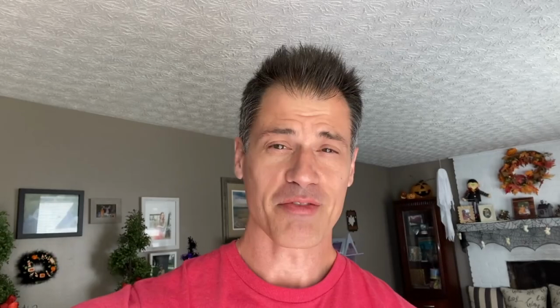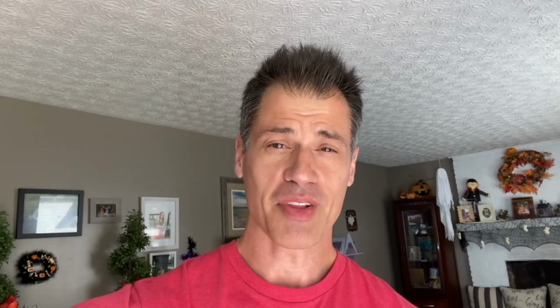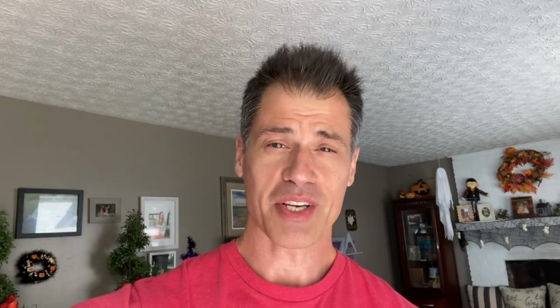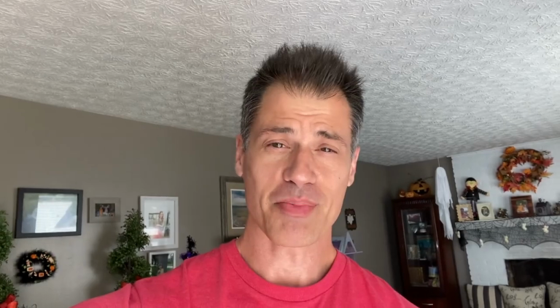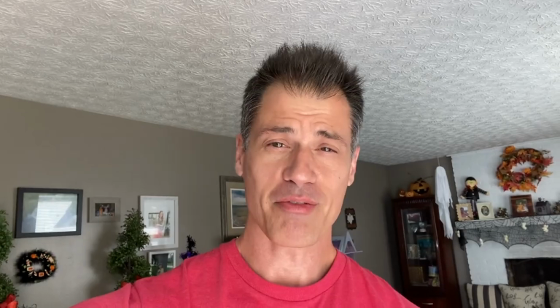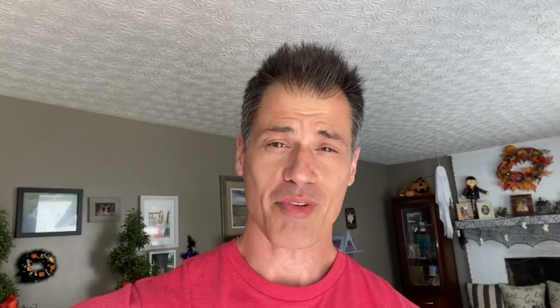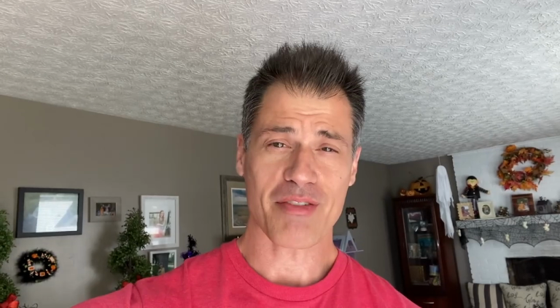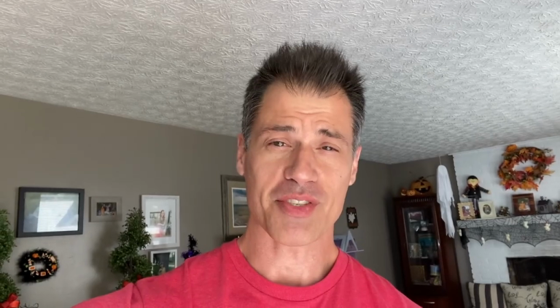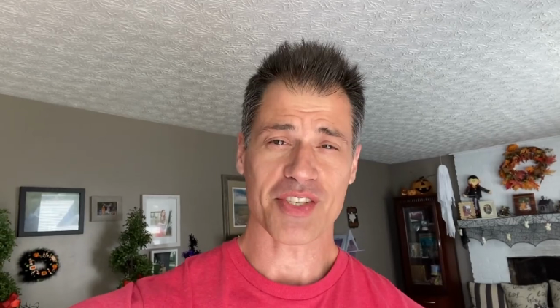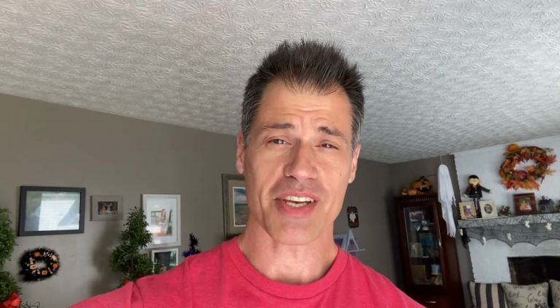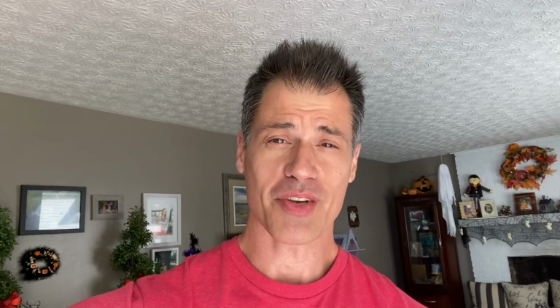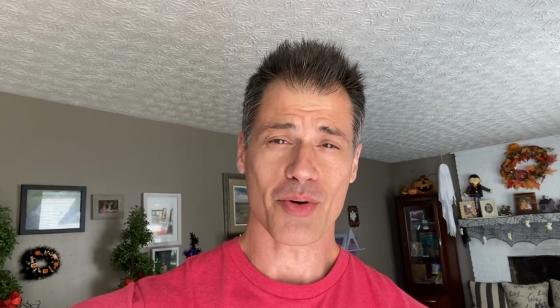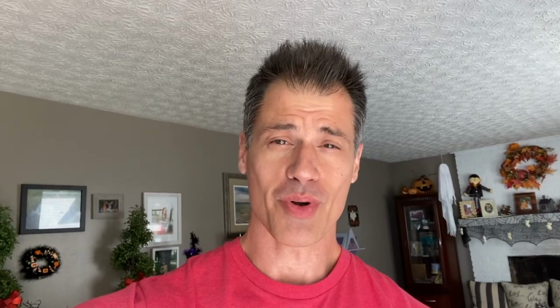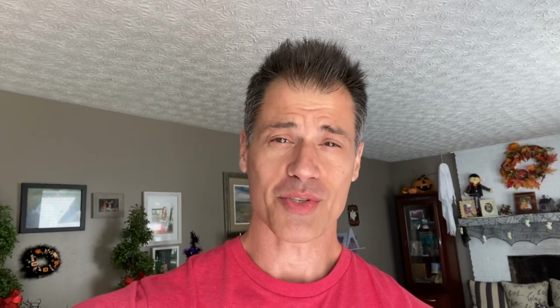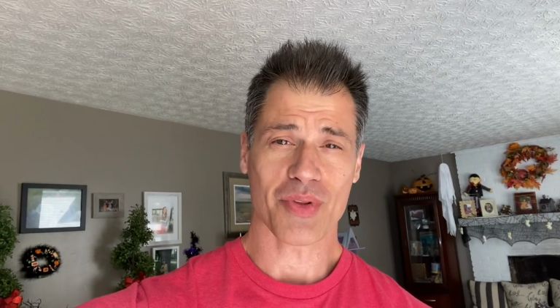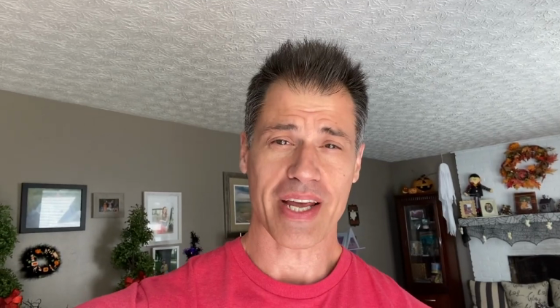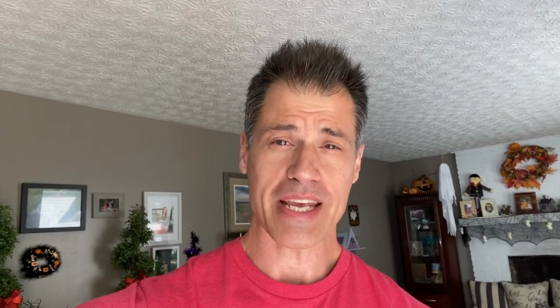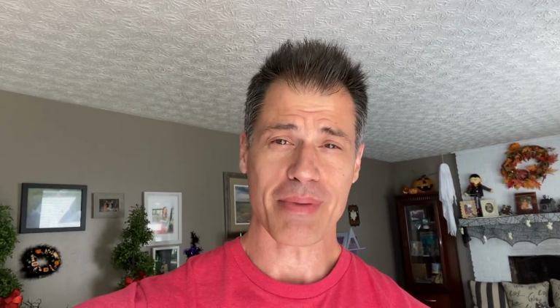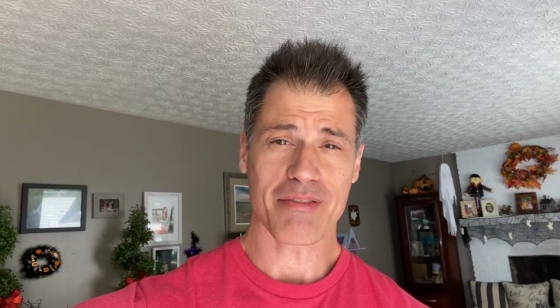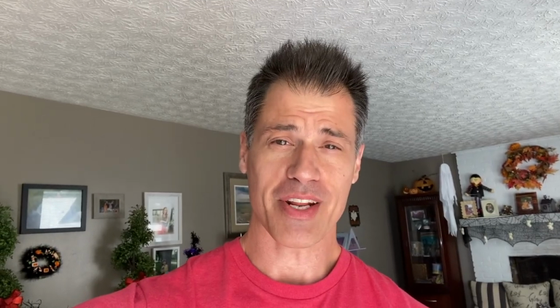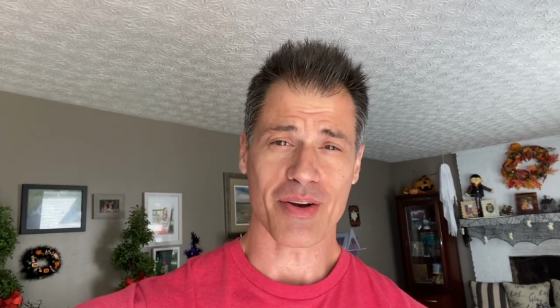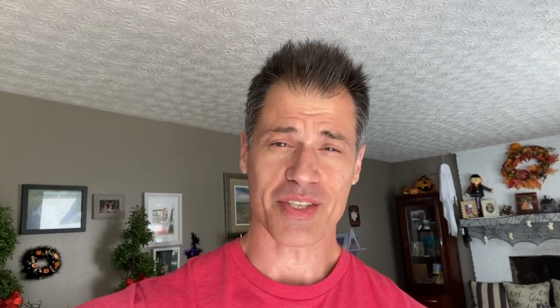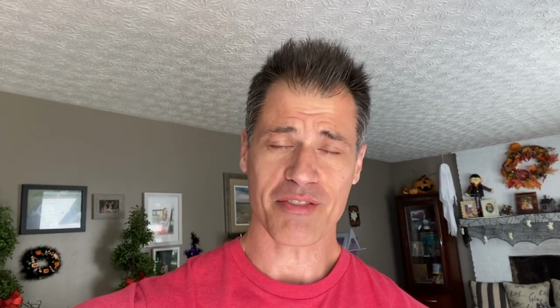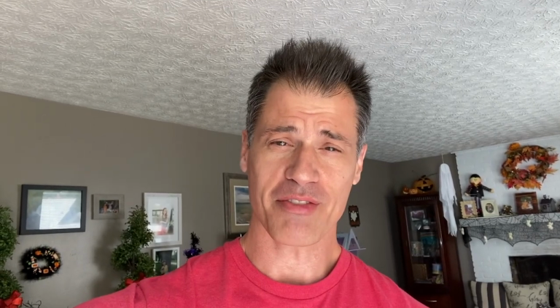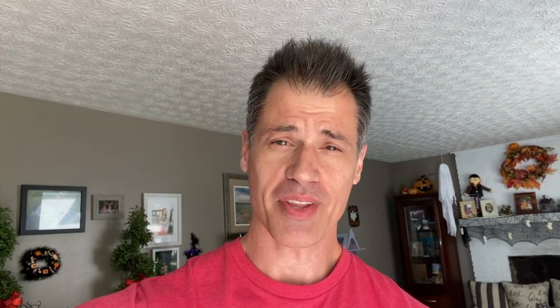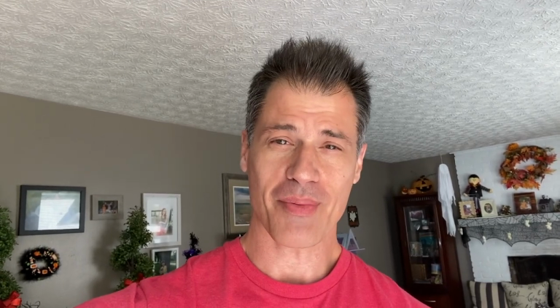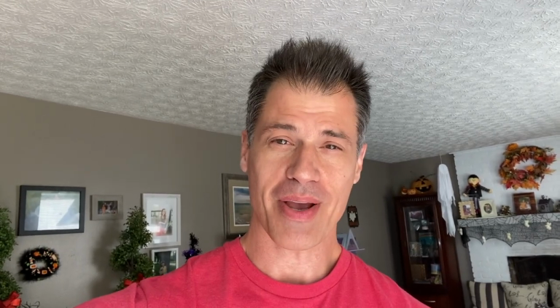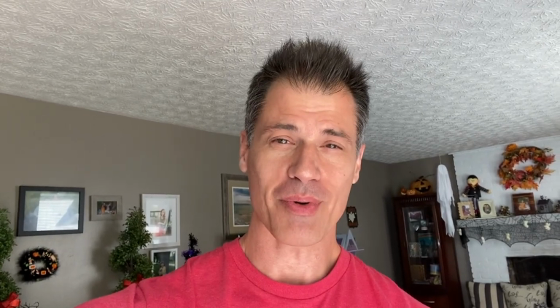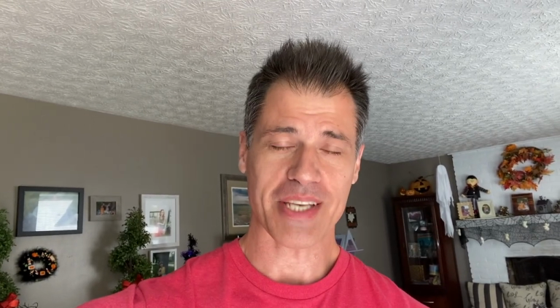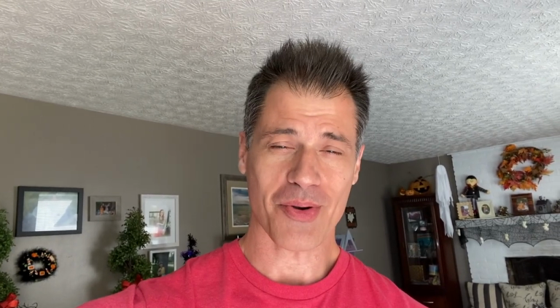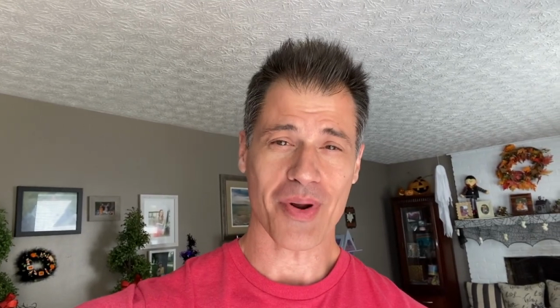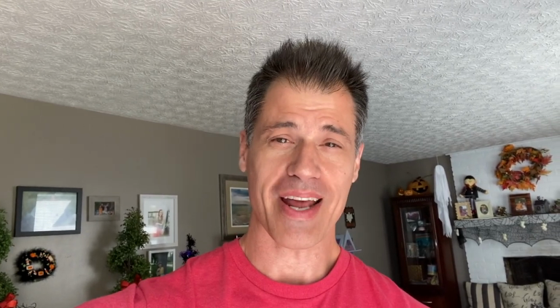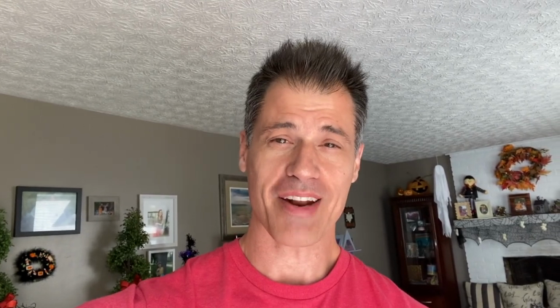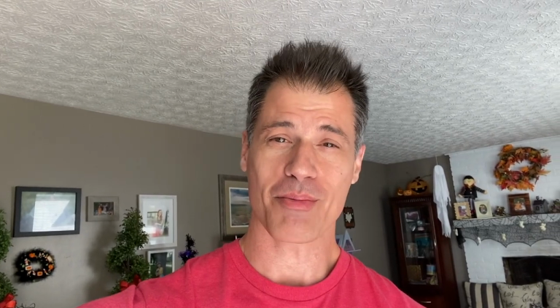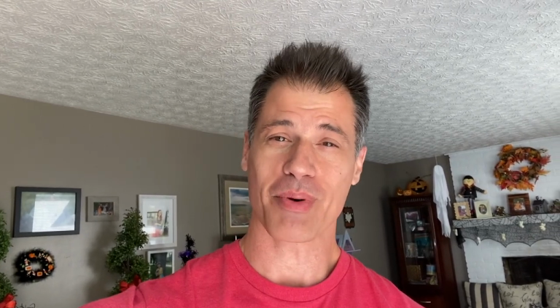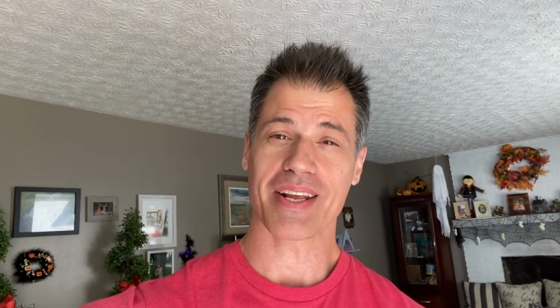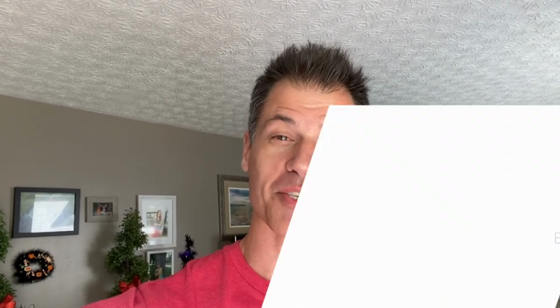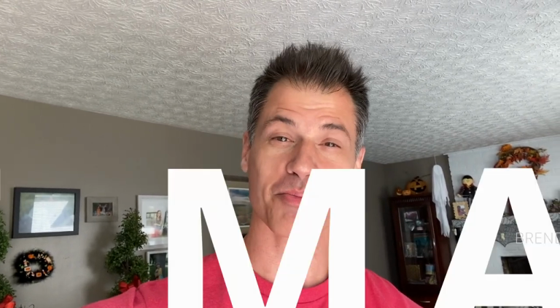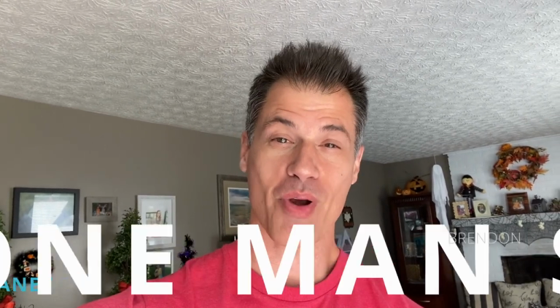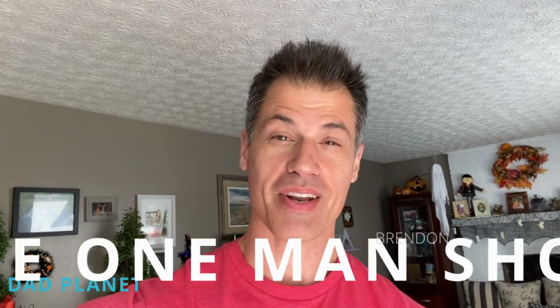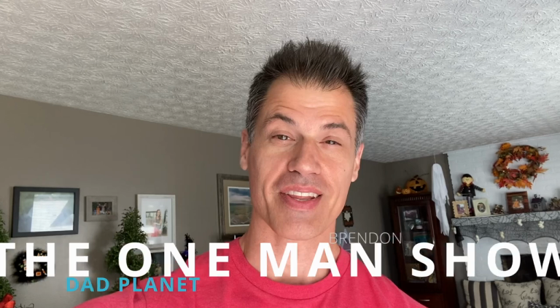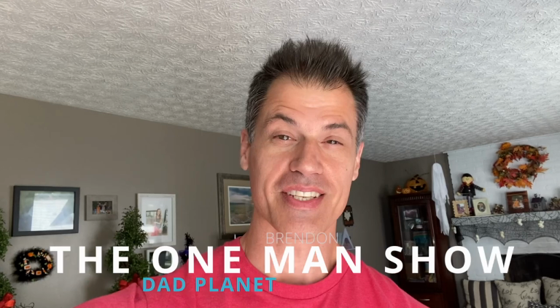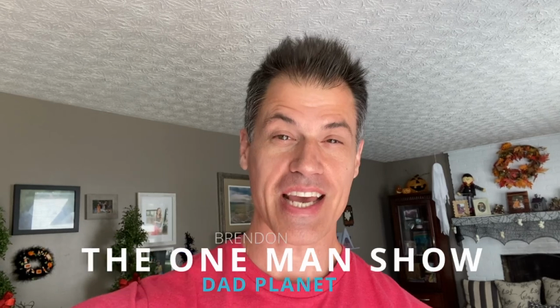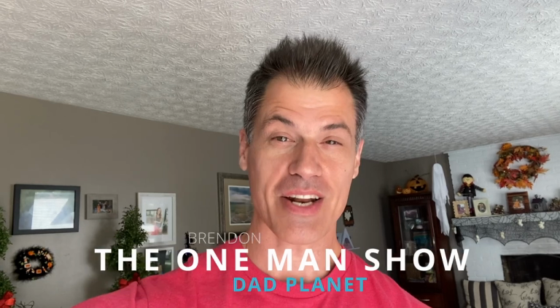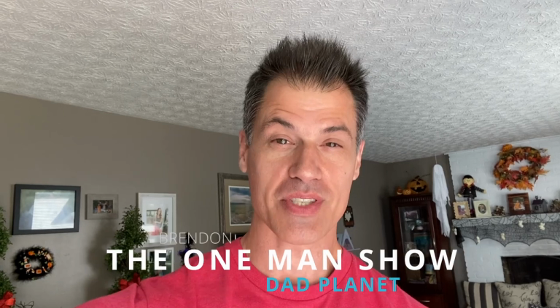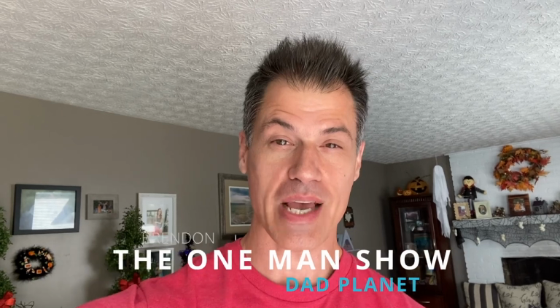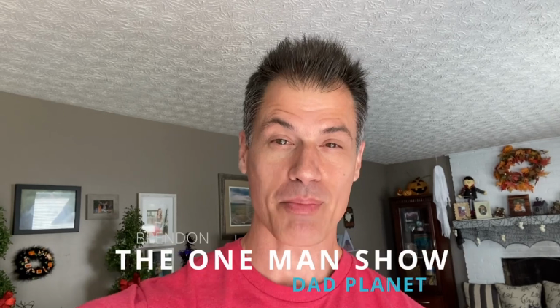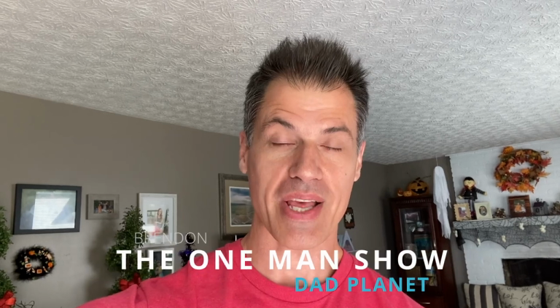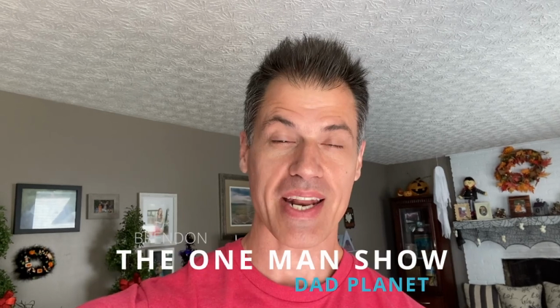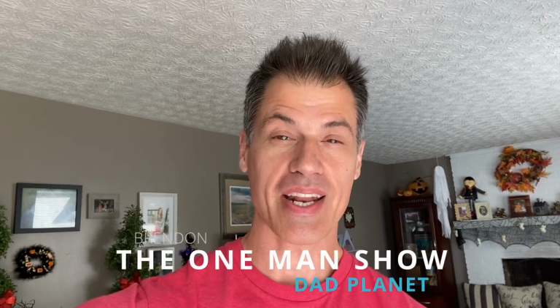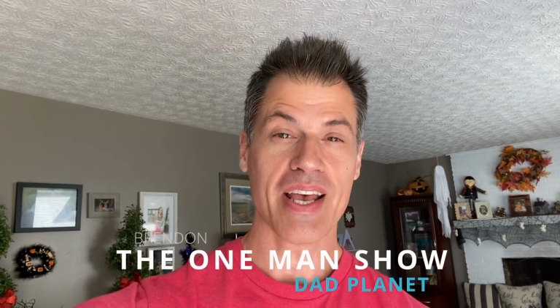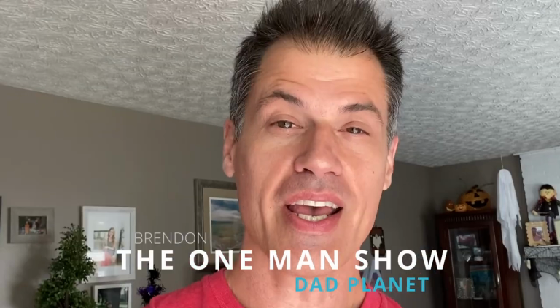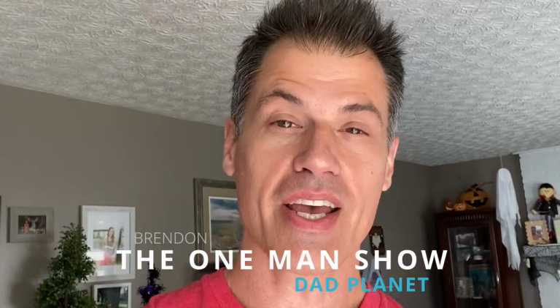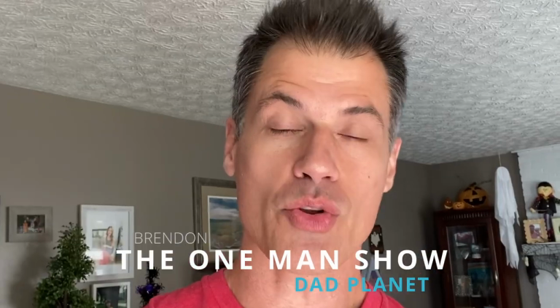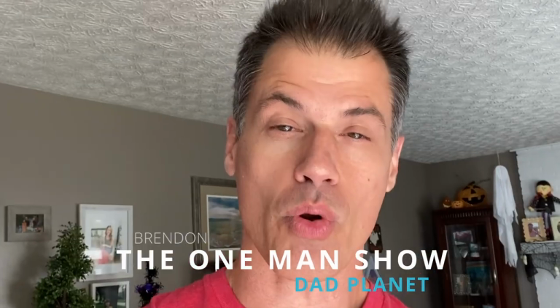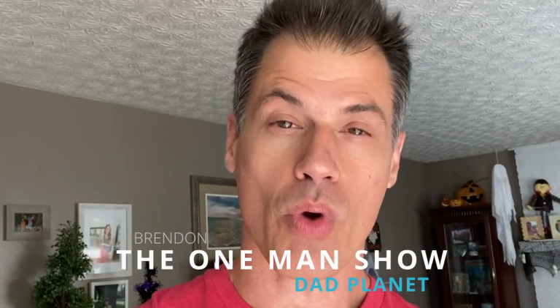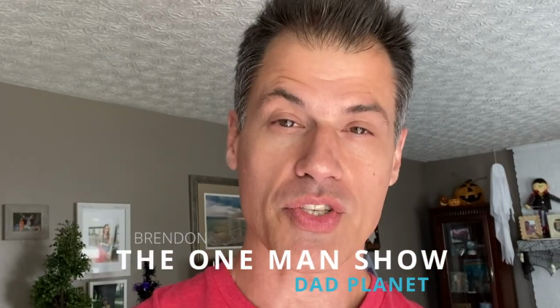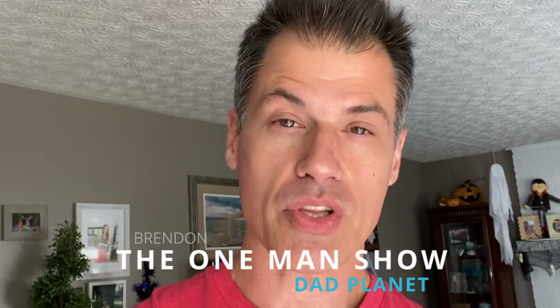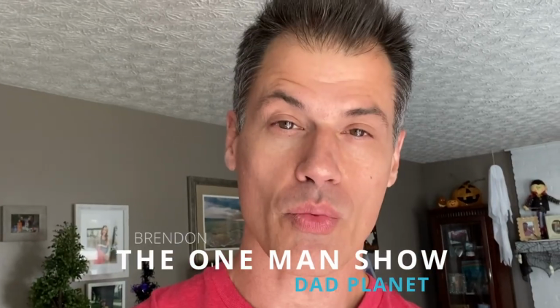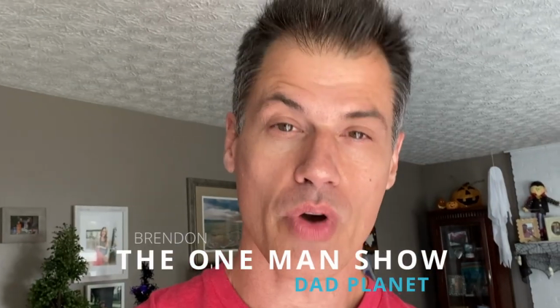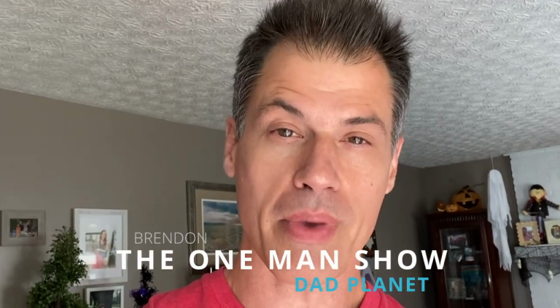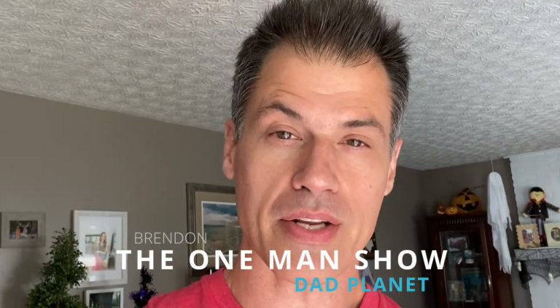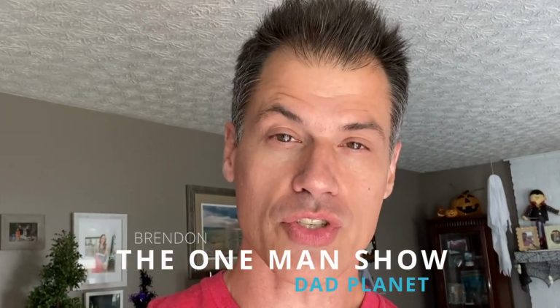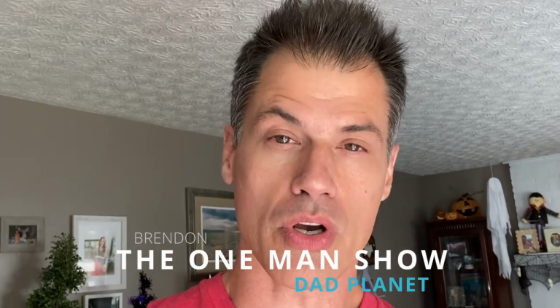I feel like it's been forever since I've done a What's Sold on eBay video. What's going on, everybody? It is Brendan. The channel is Dad Planet and you are watching The One Man Show.